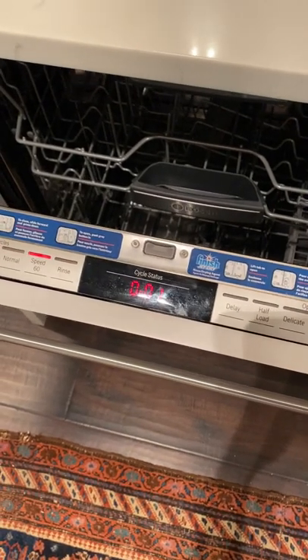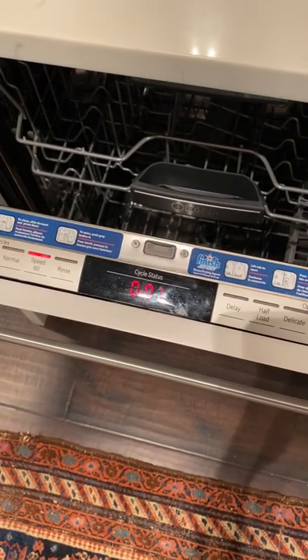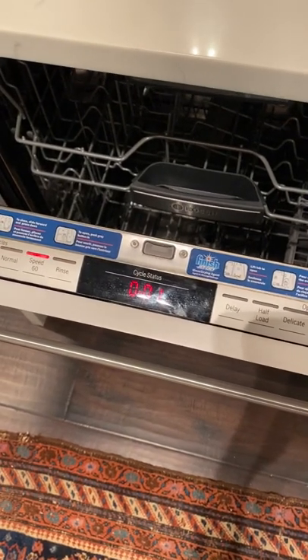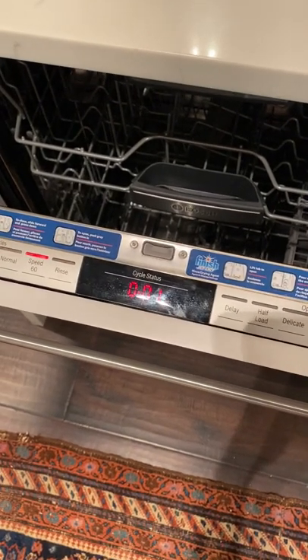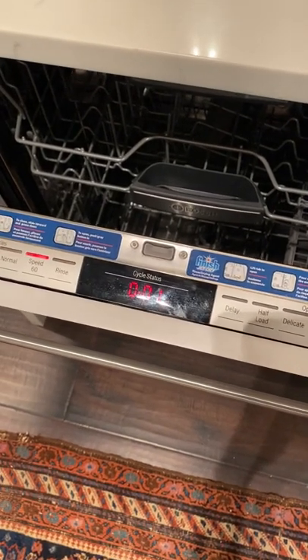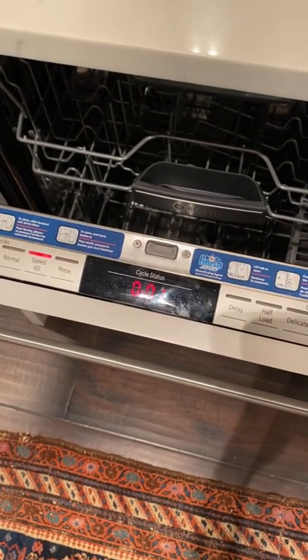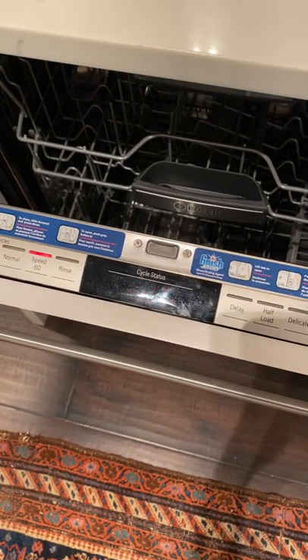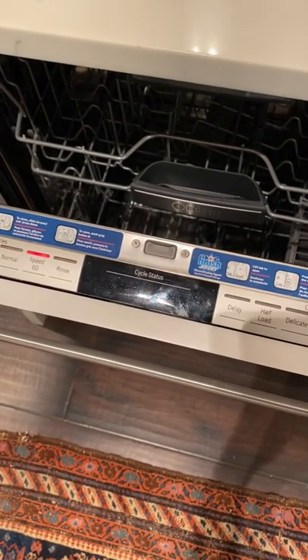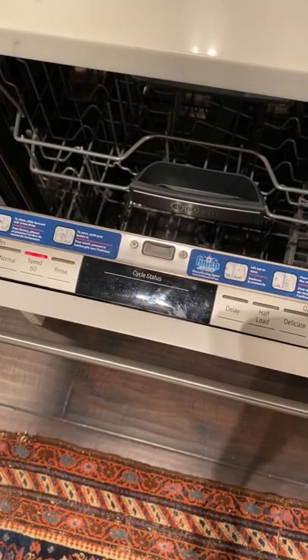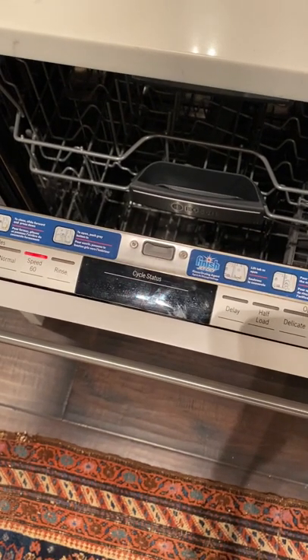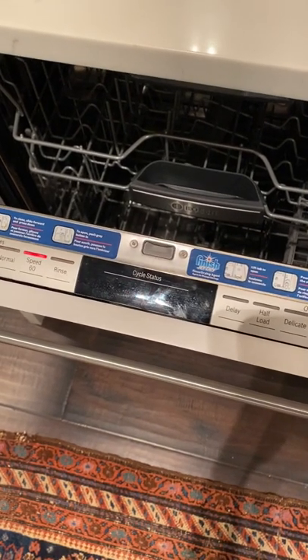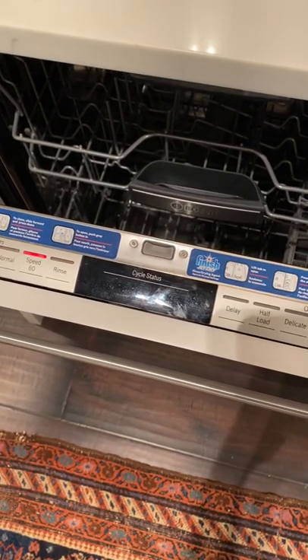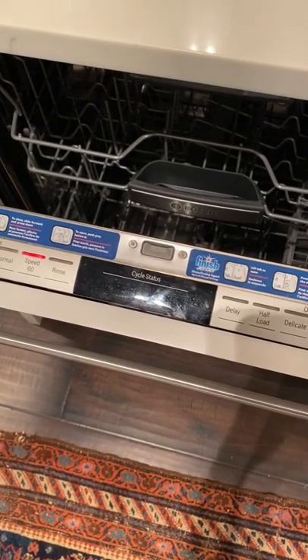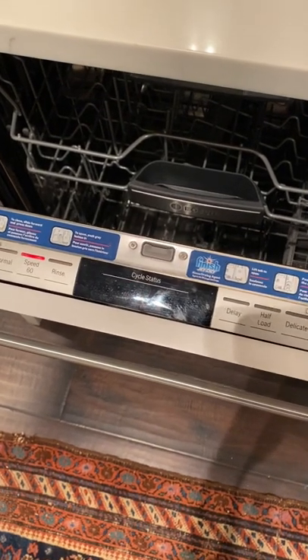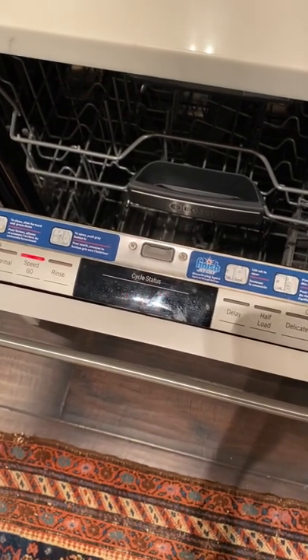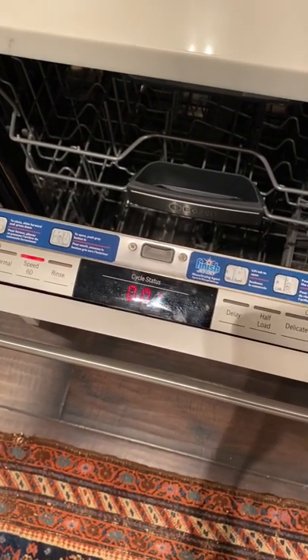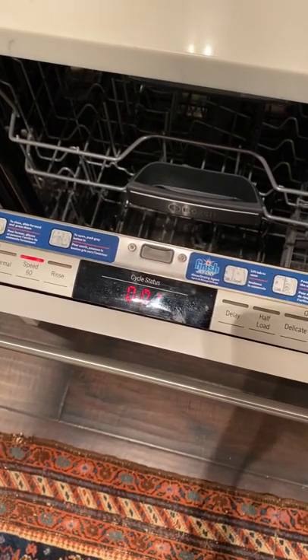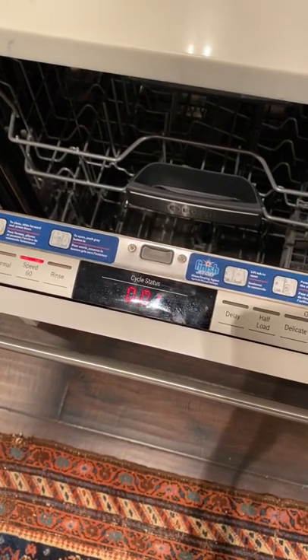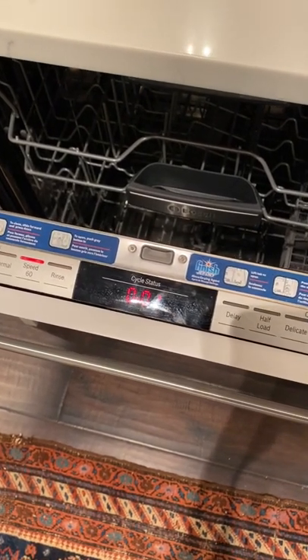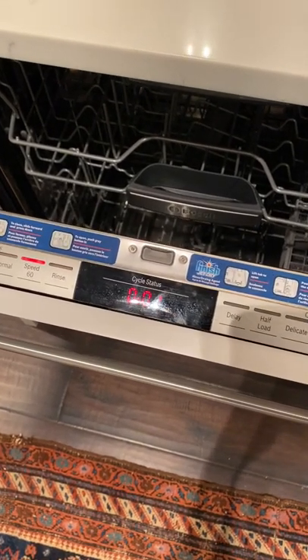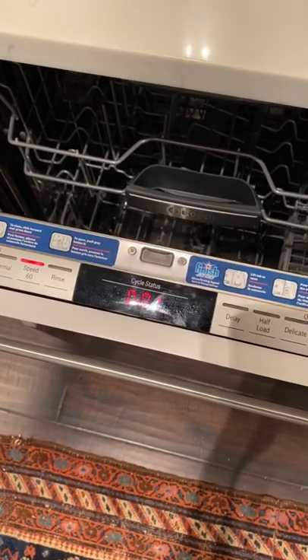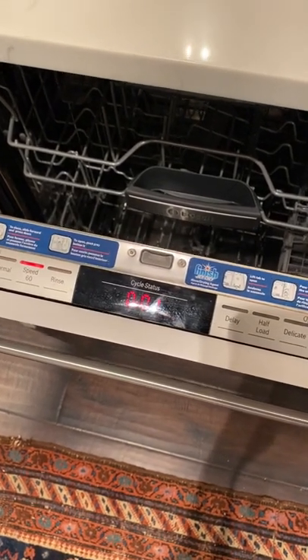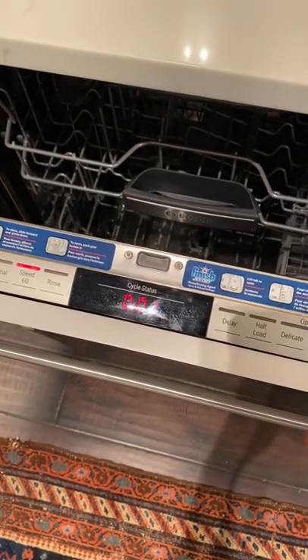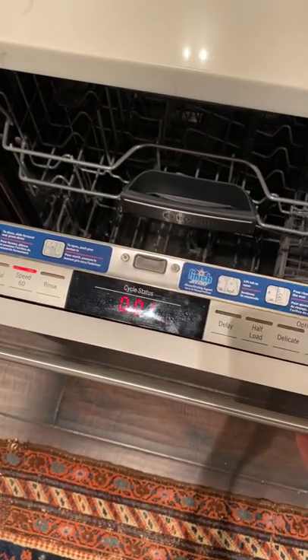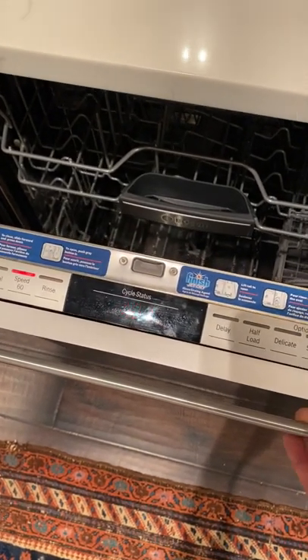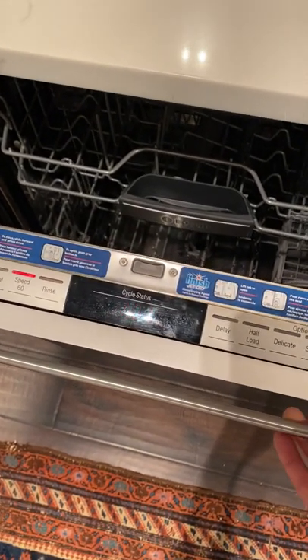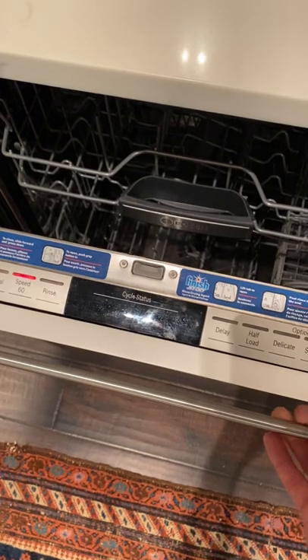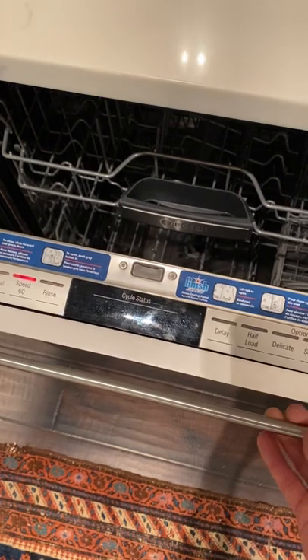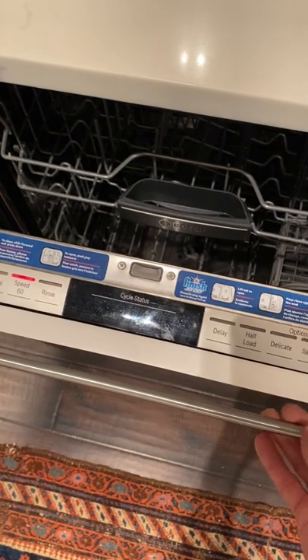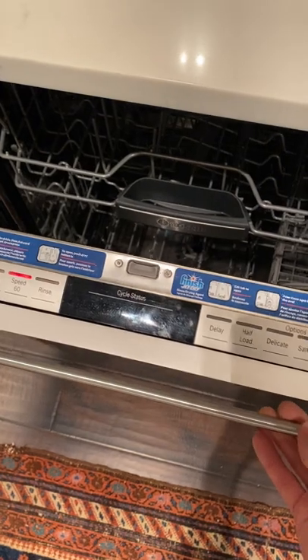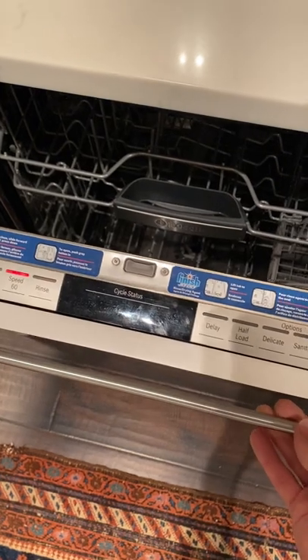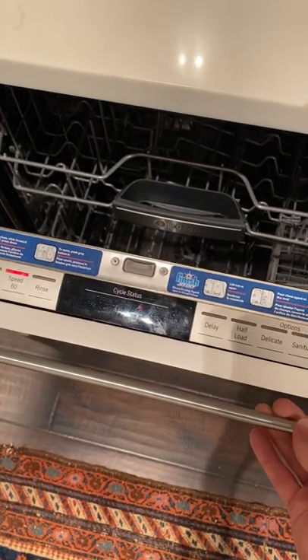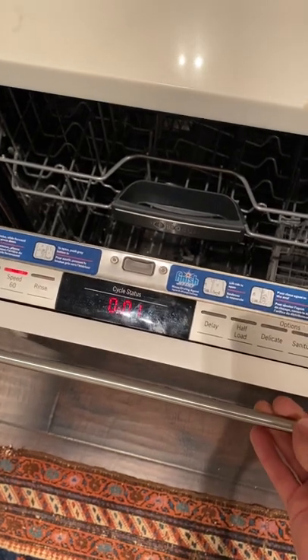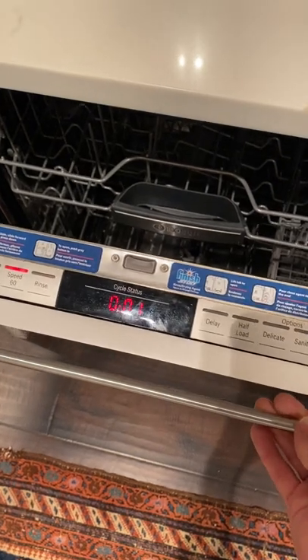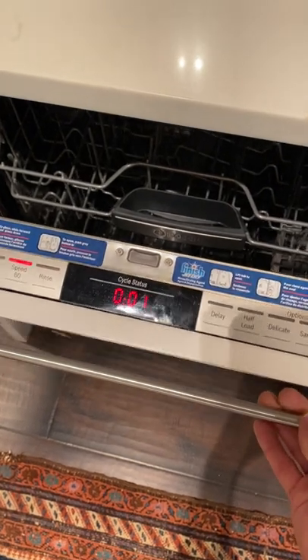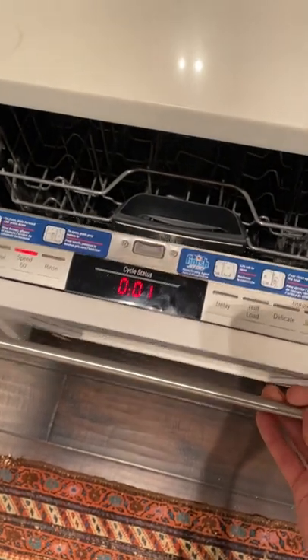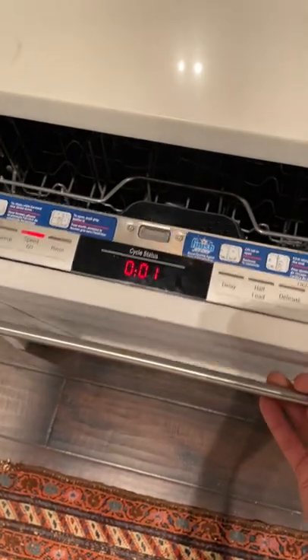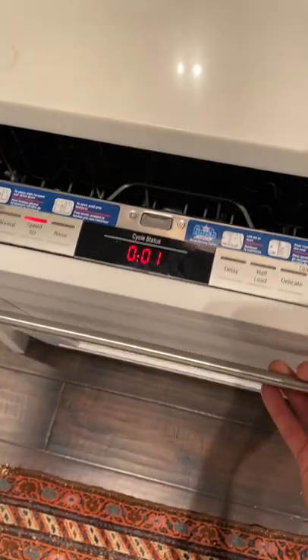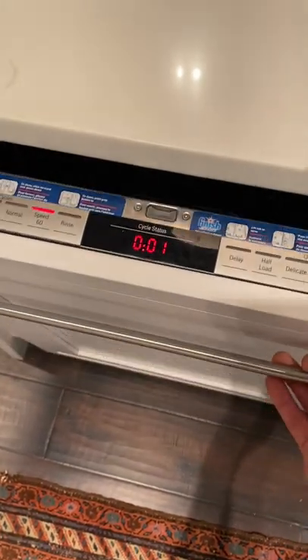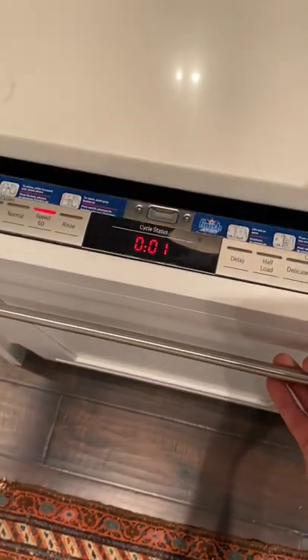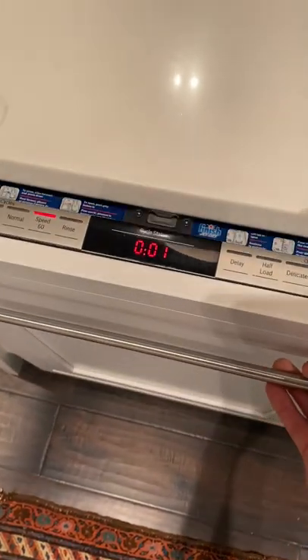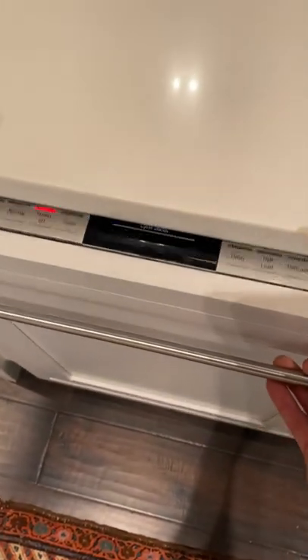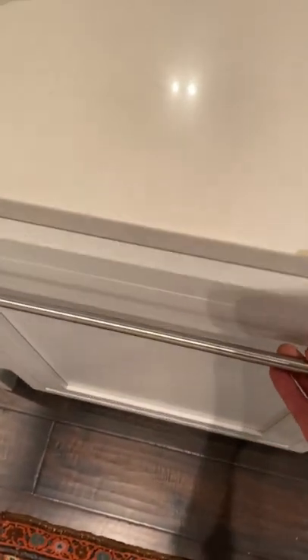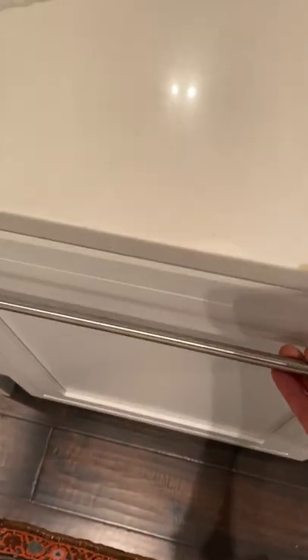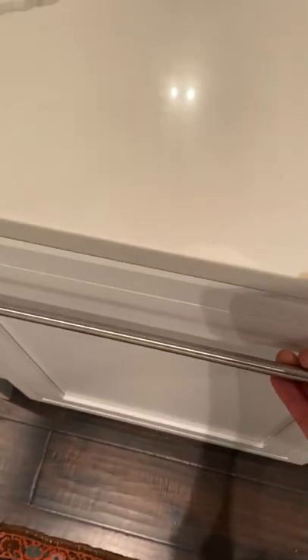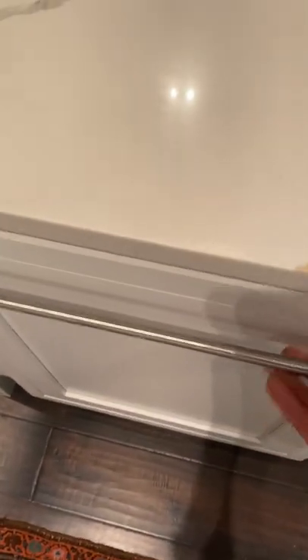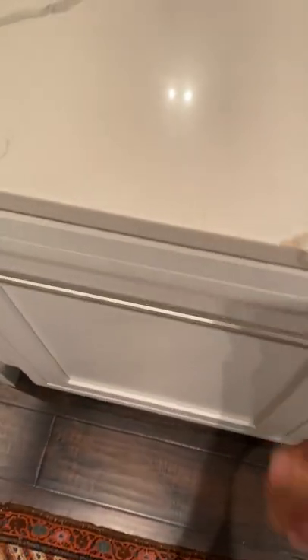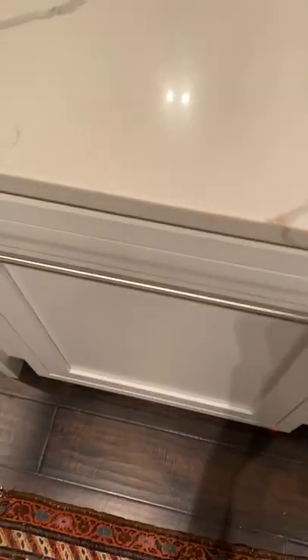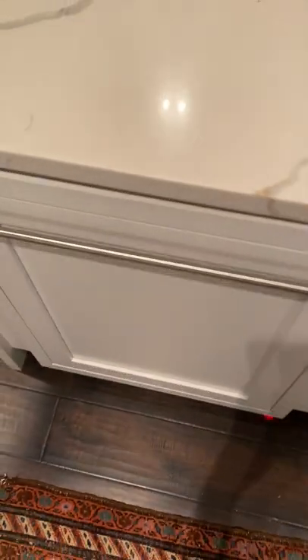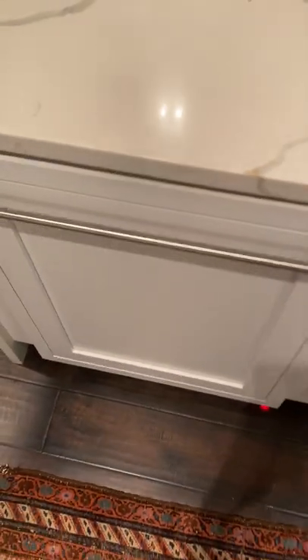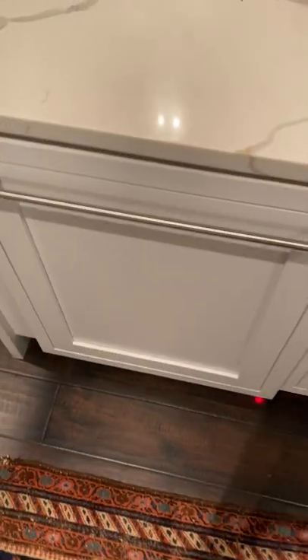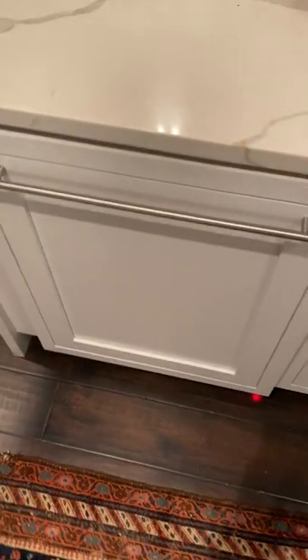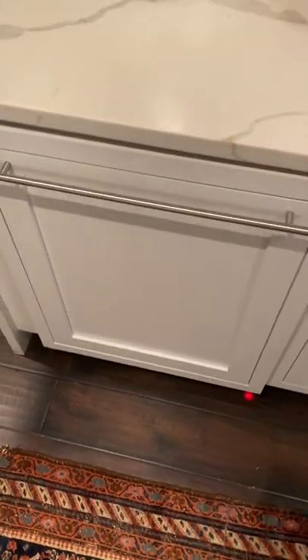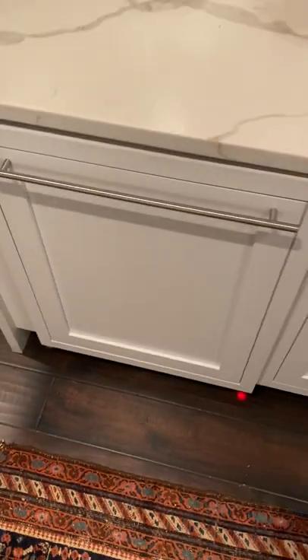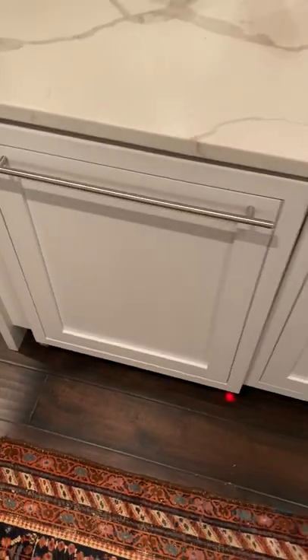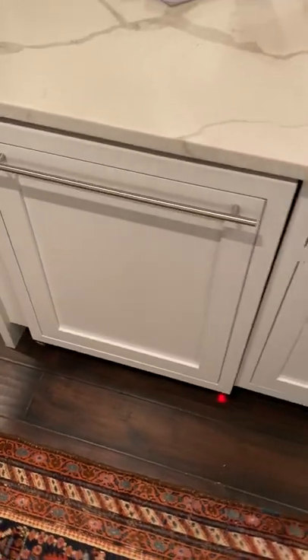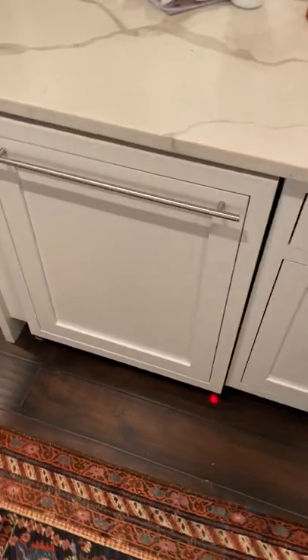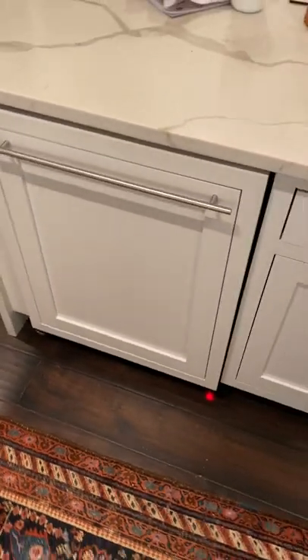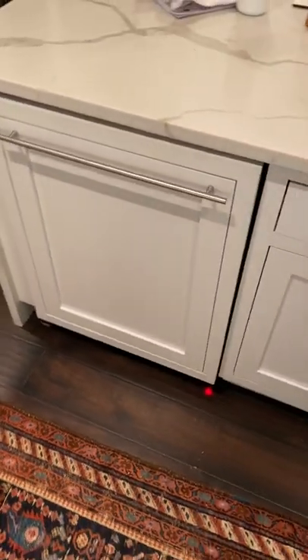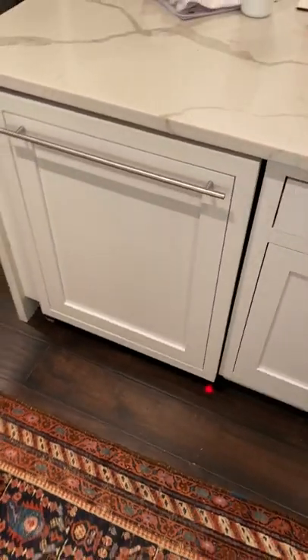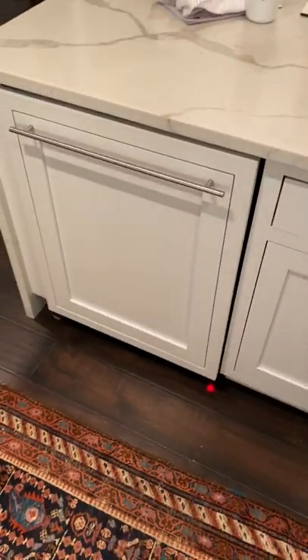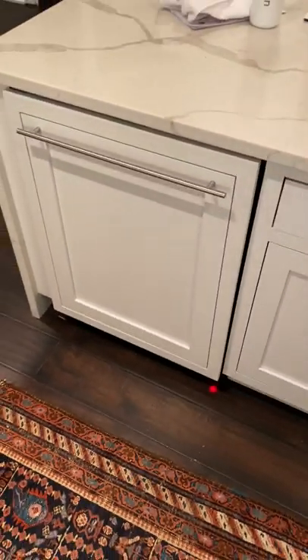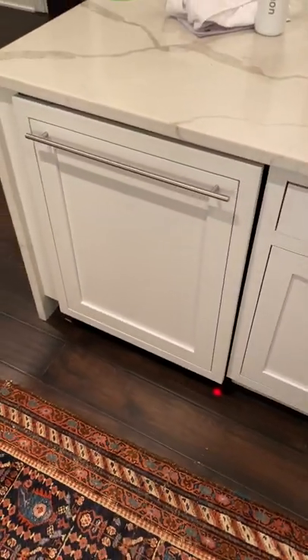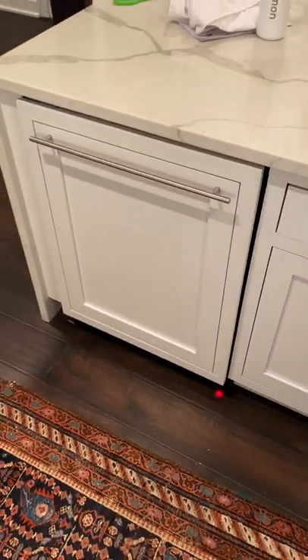Now I need to close it and allow it to run for that one minute to drain out, and then it'll be ready for me to use.